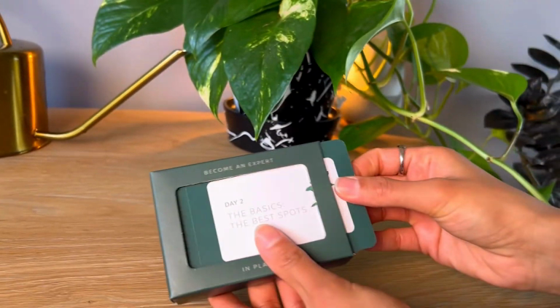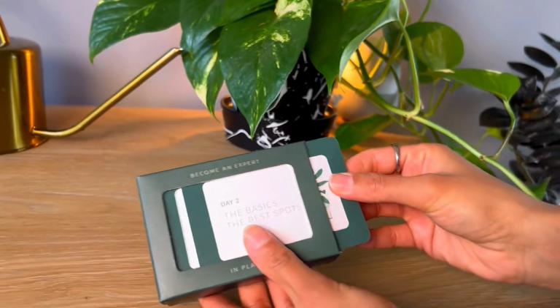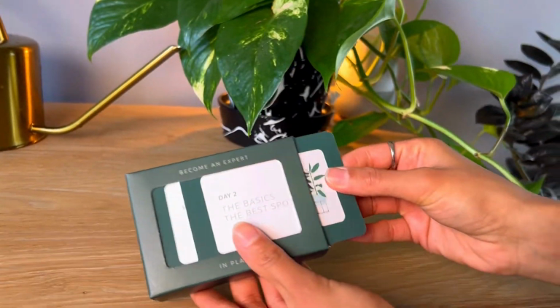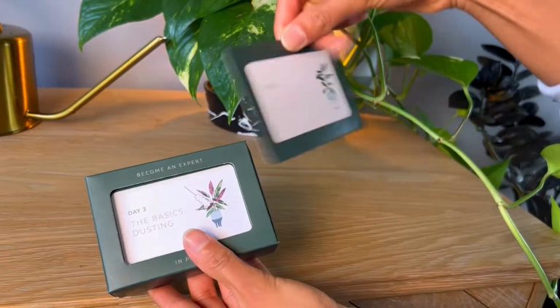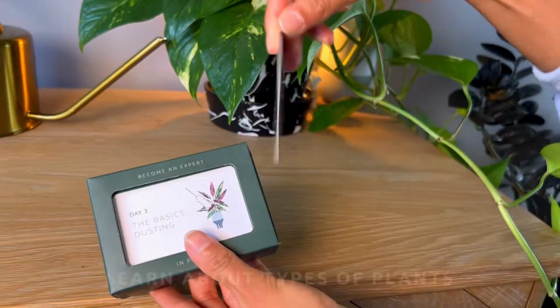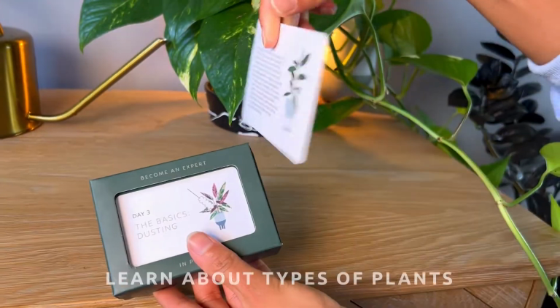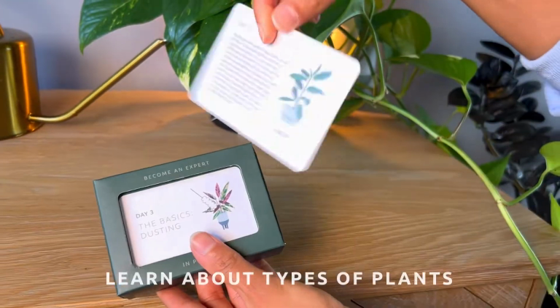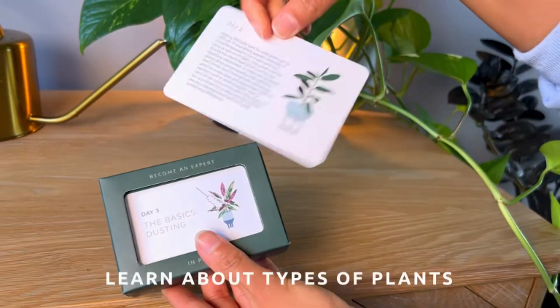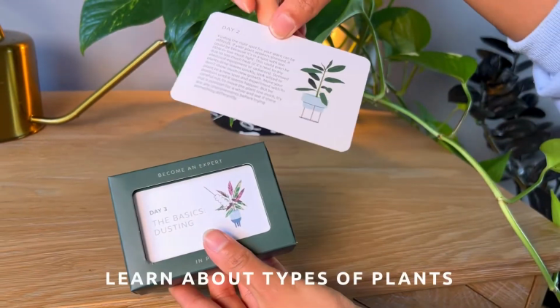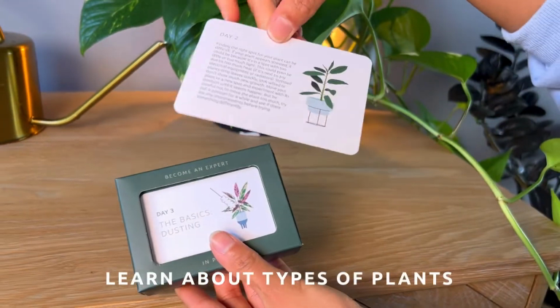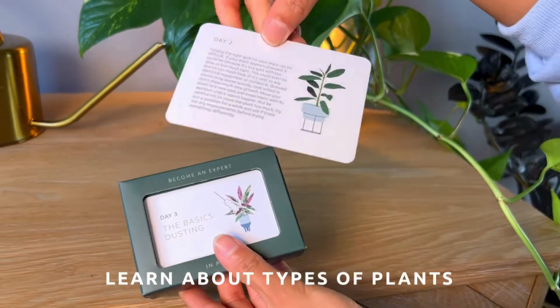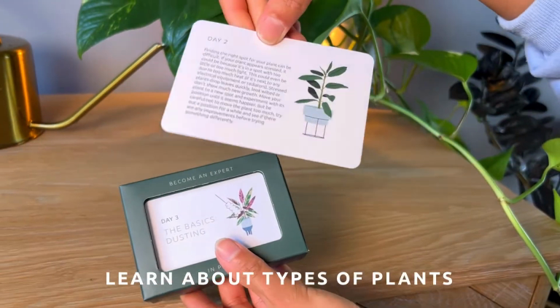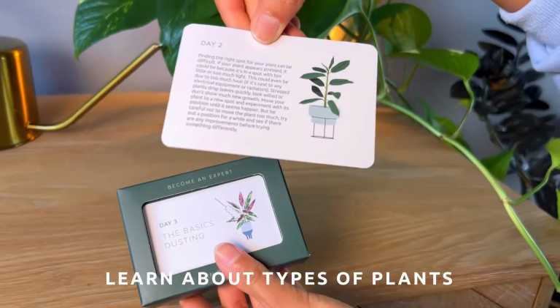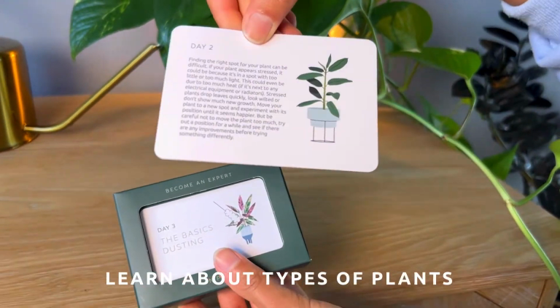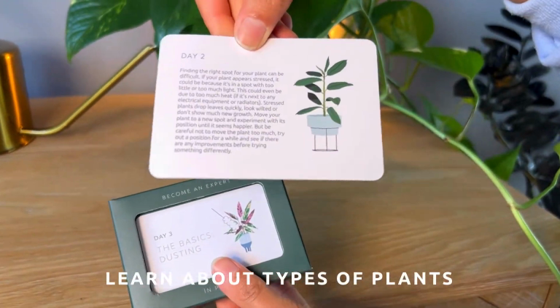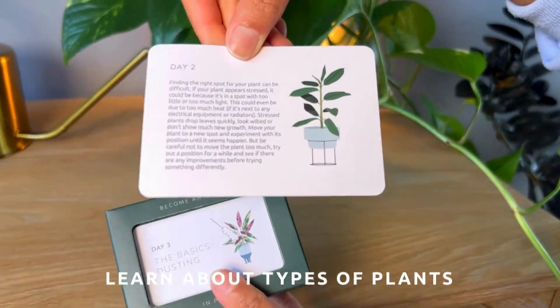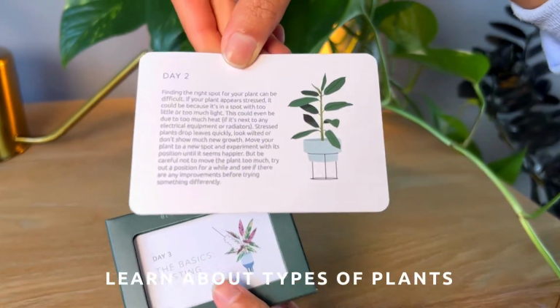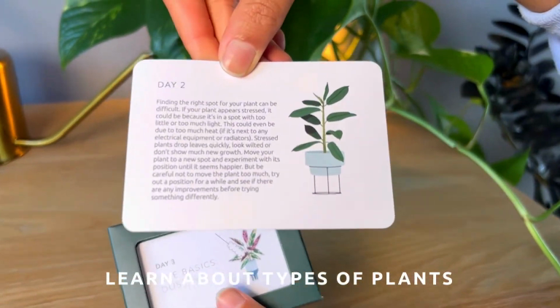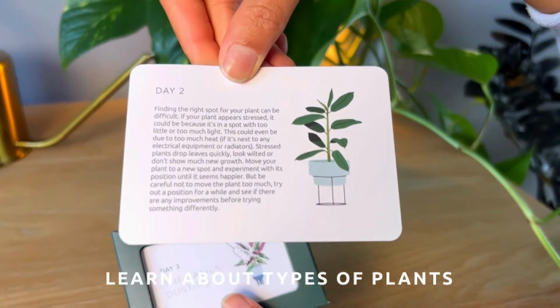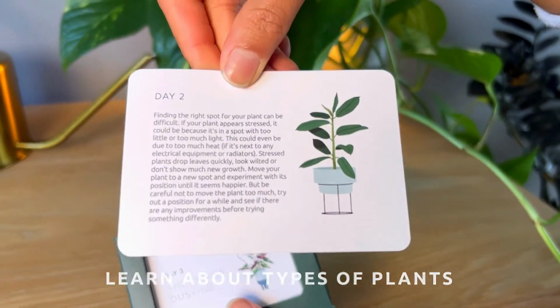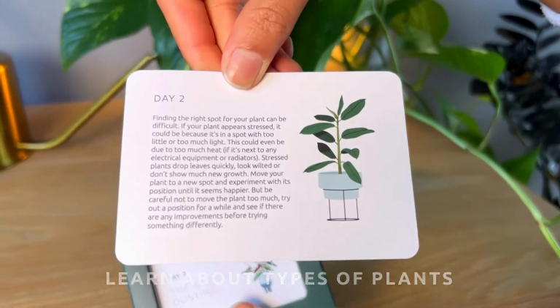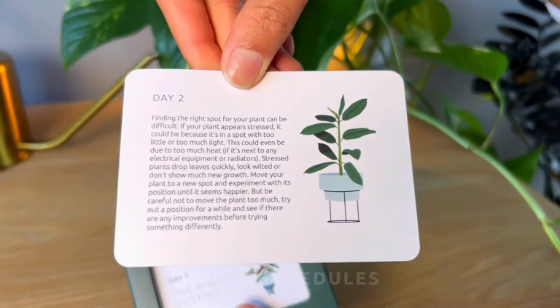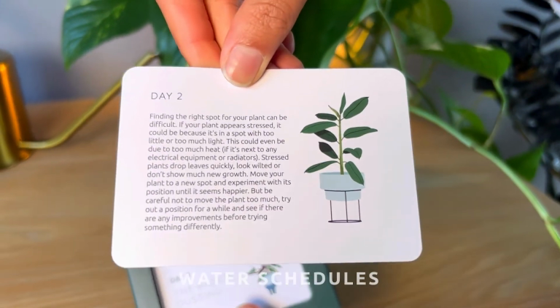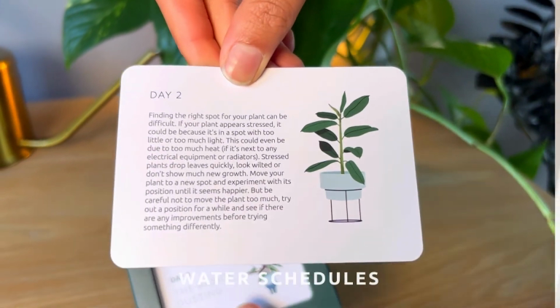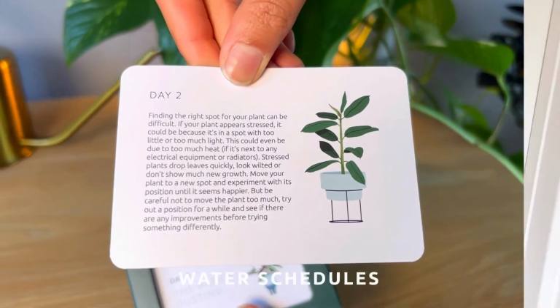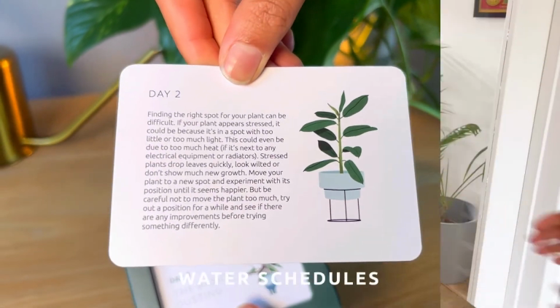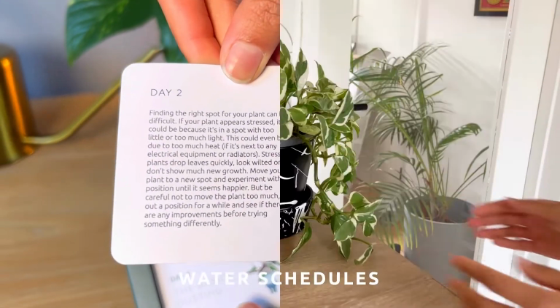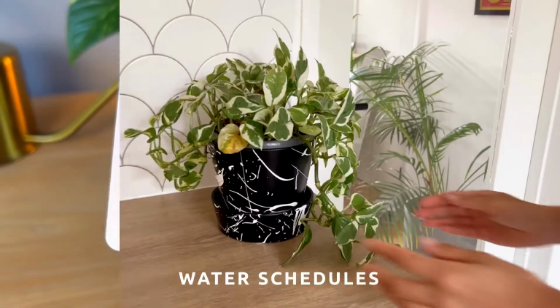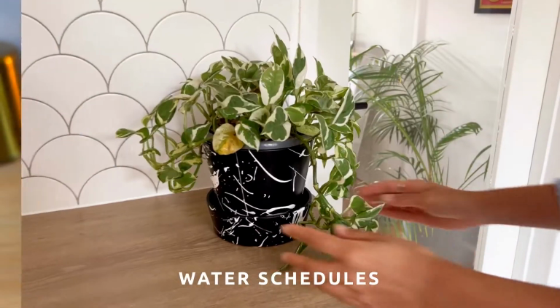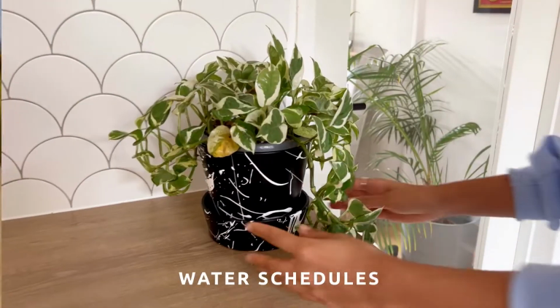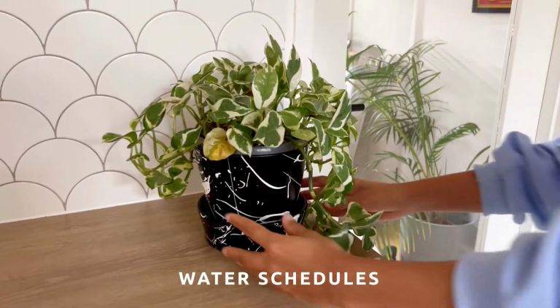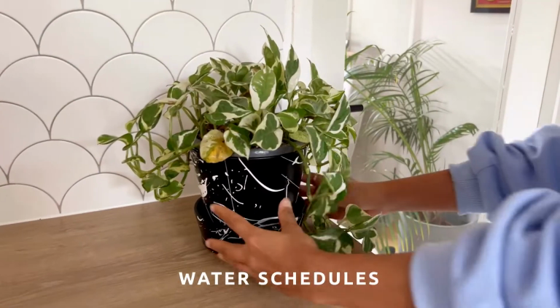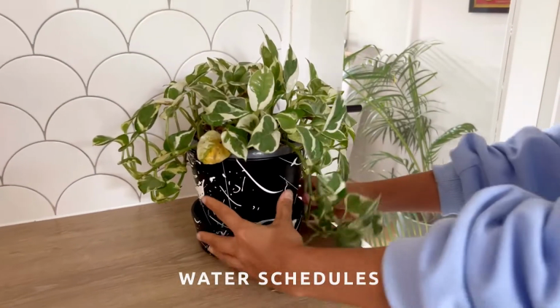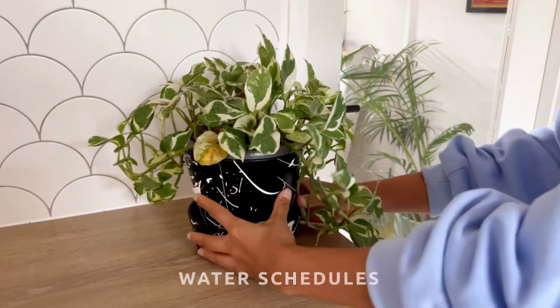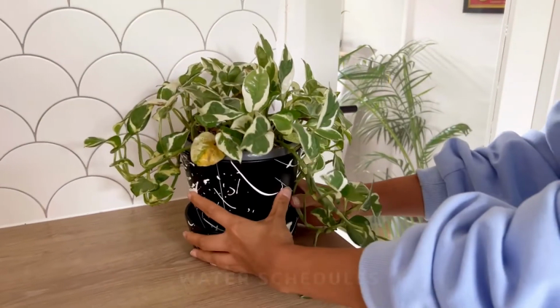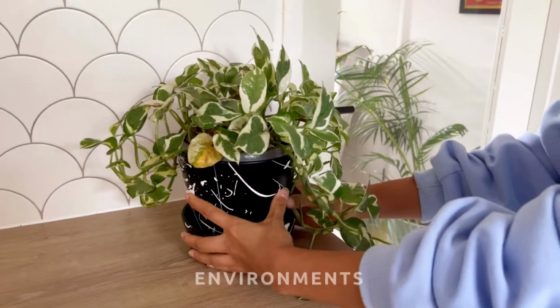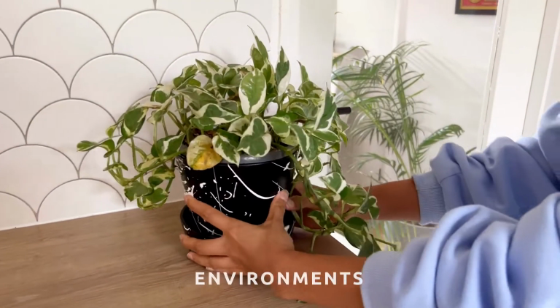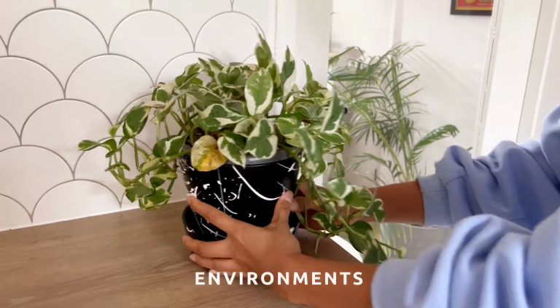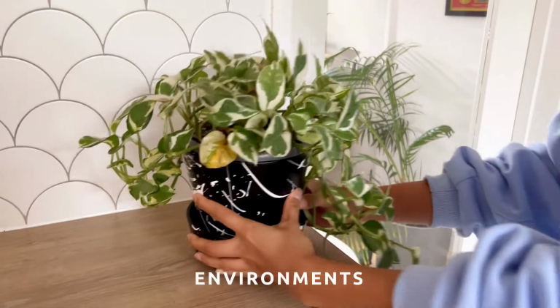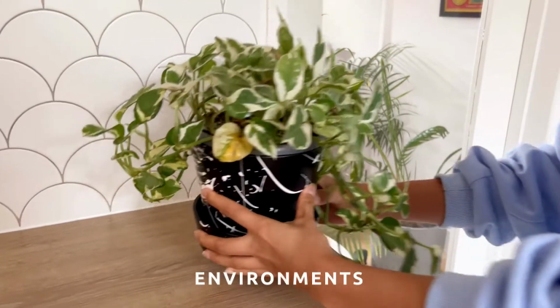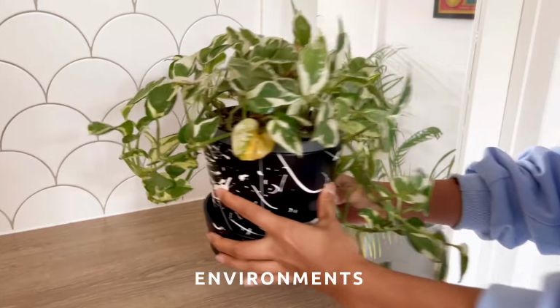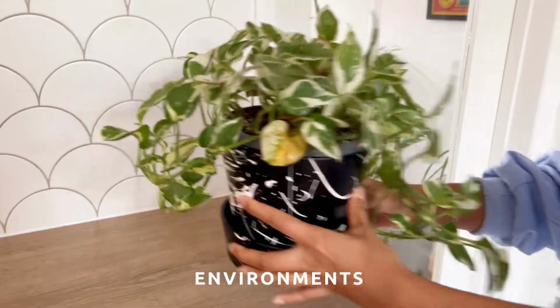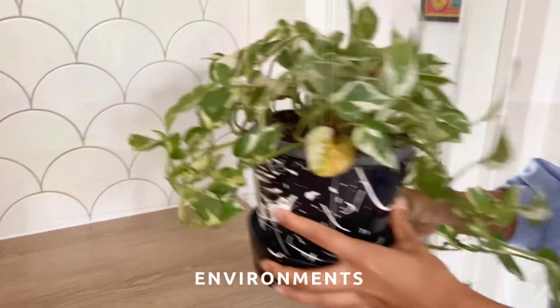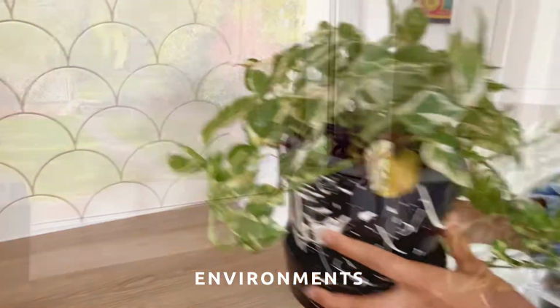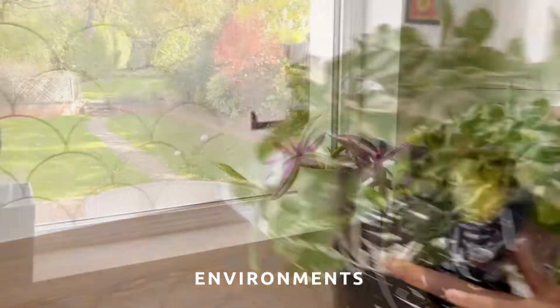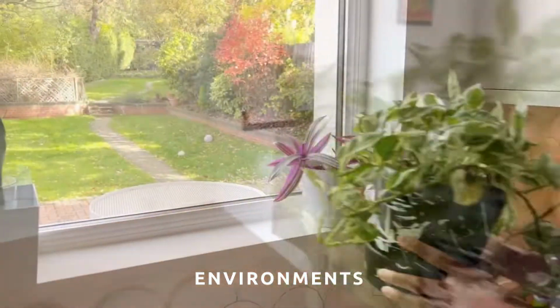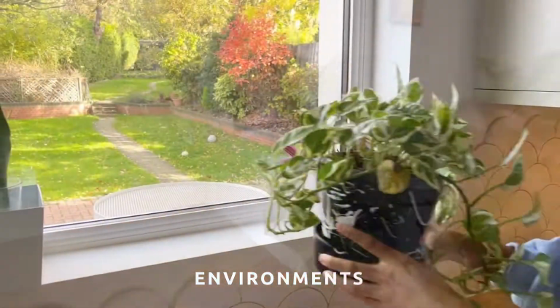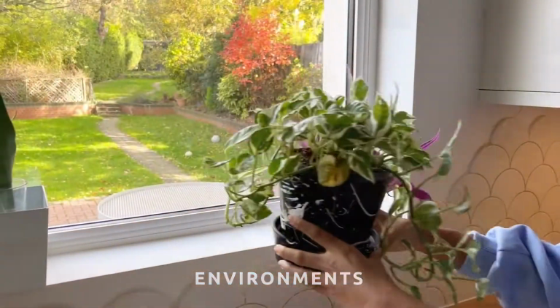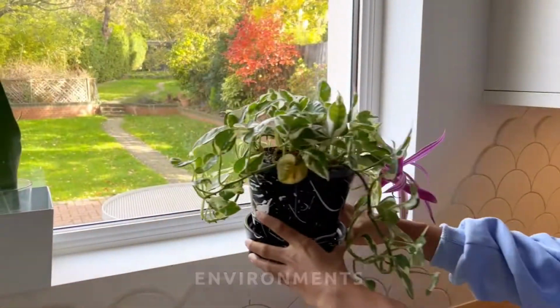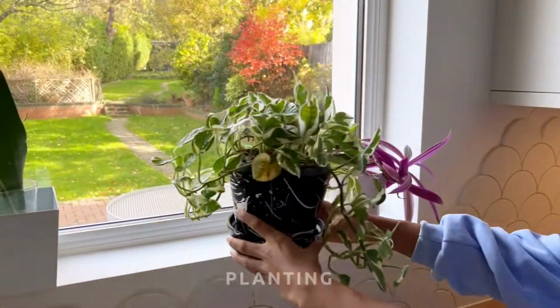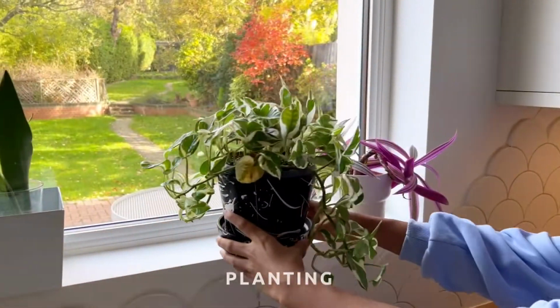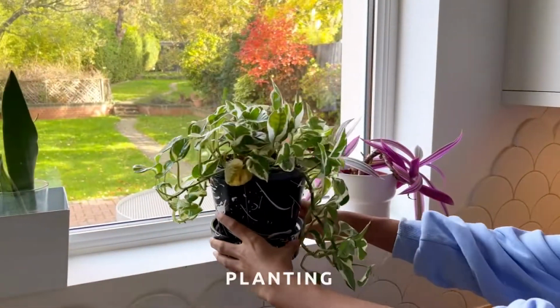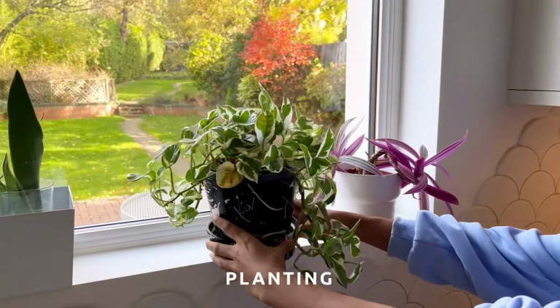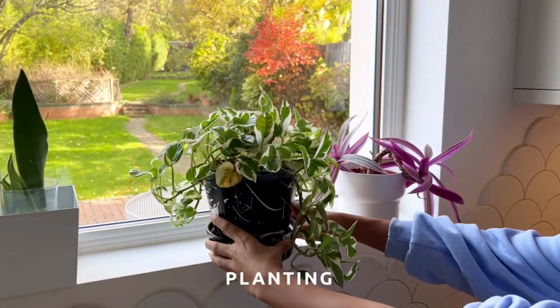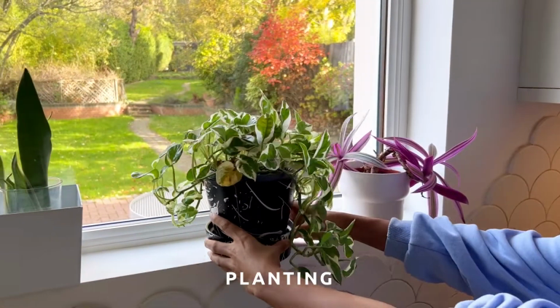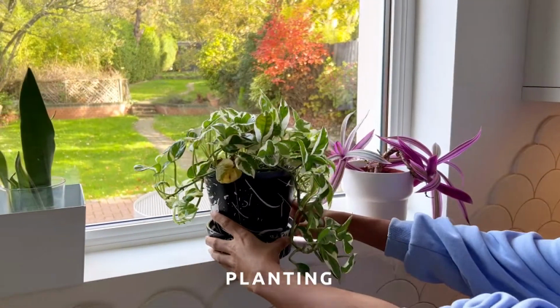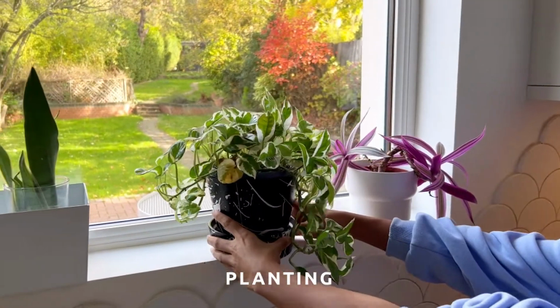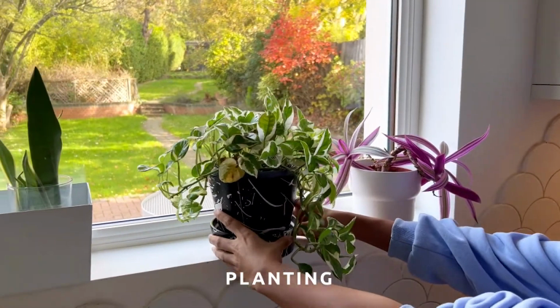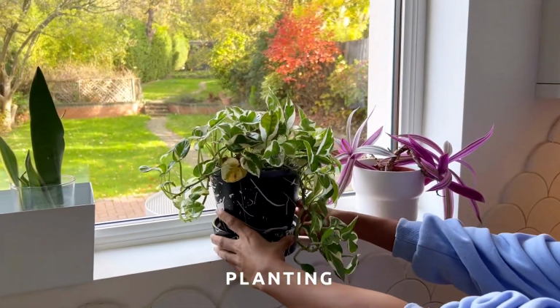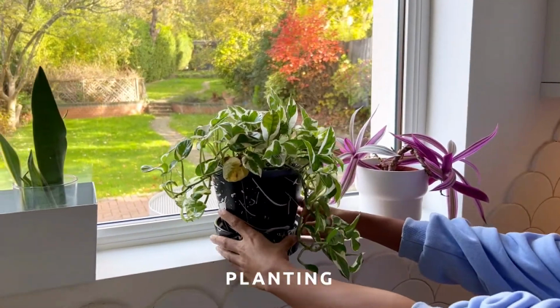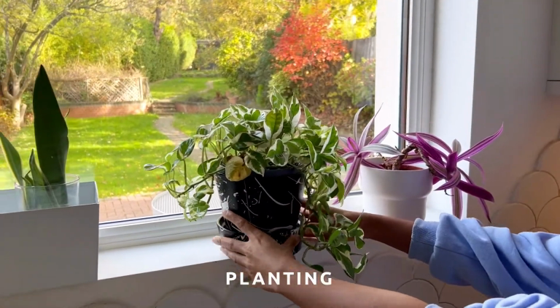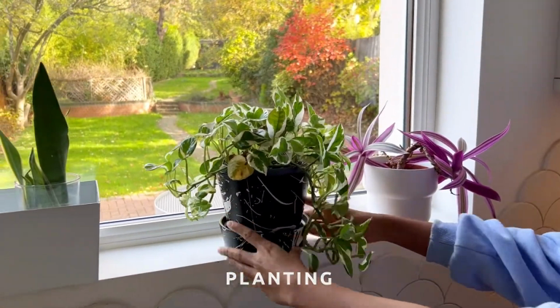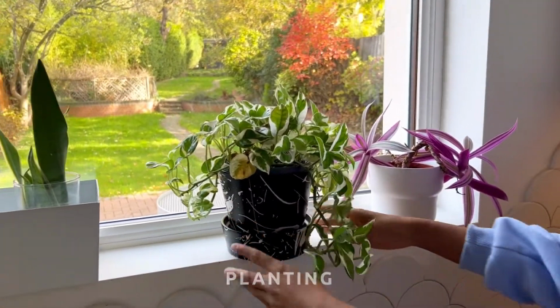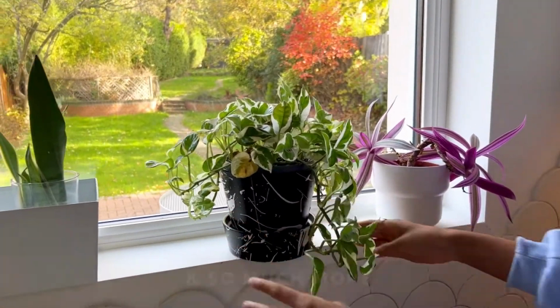Learn about types of plants, water schedules, environments, planting, and so much more.